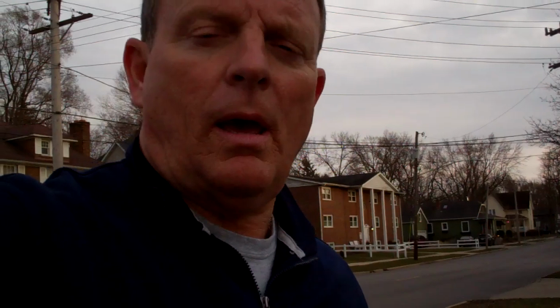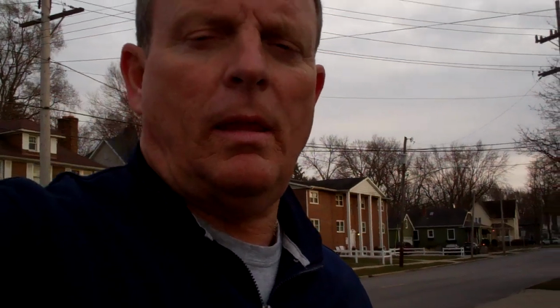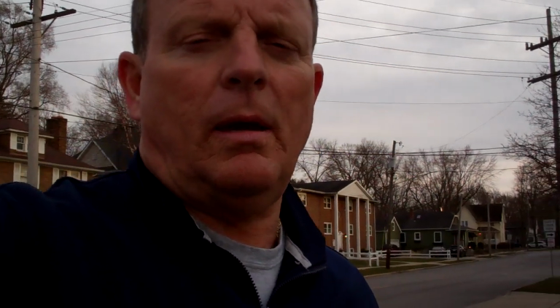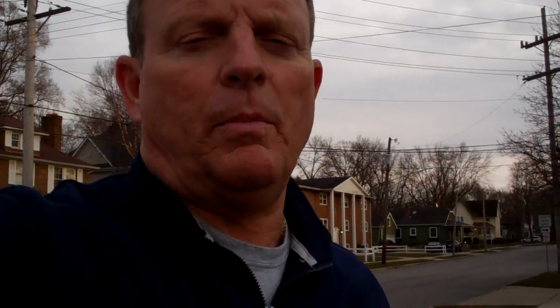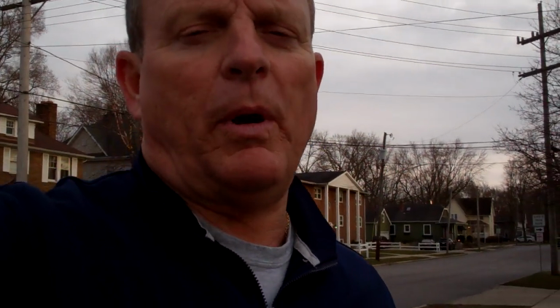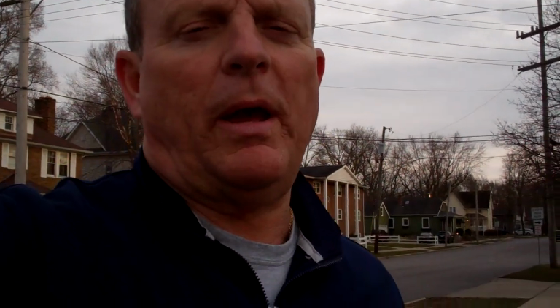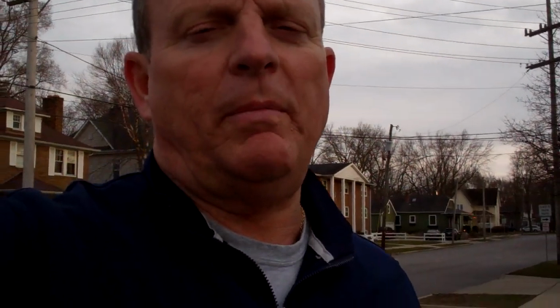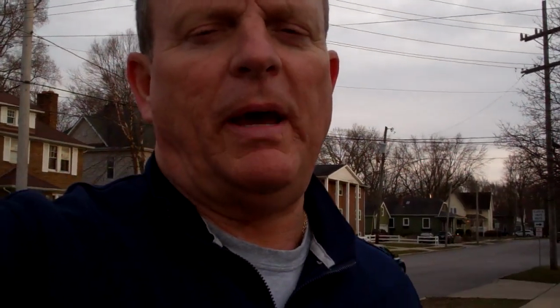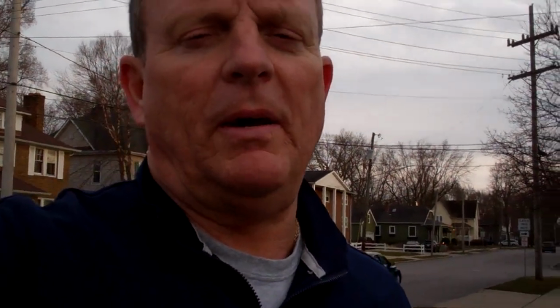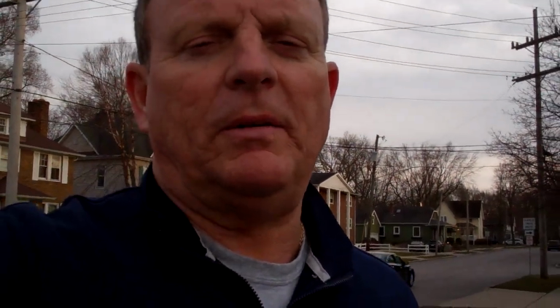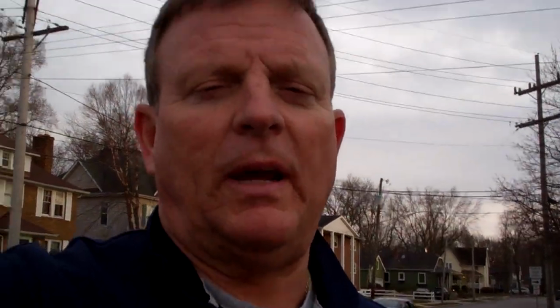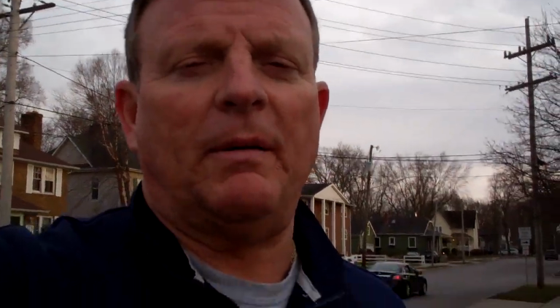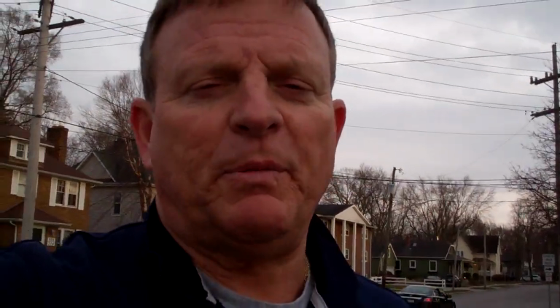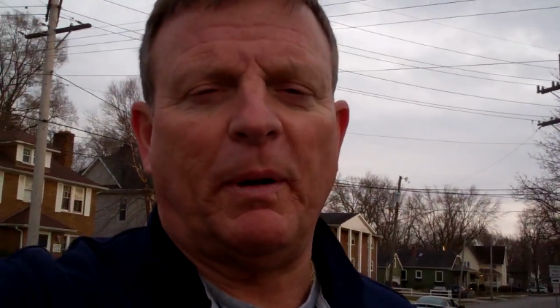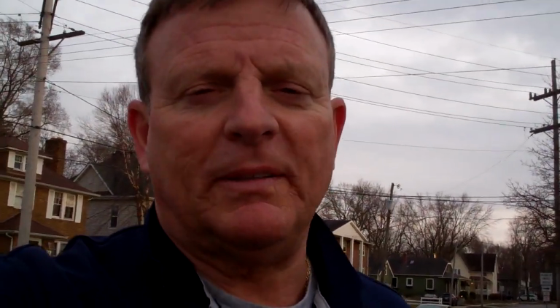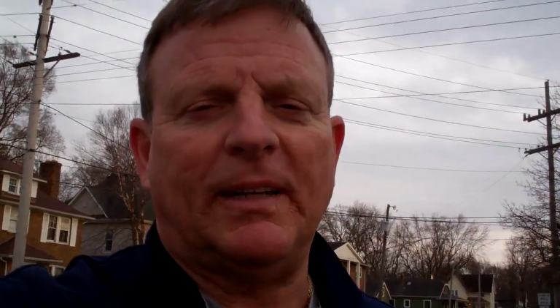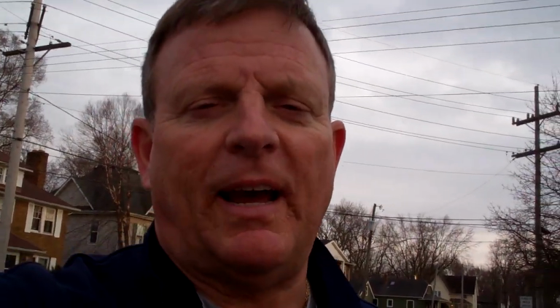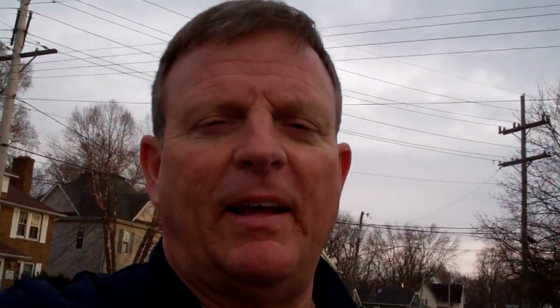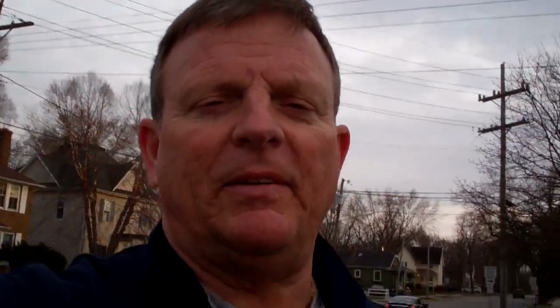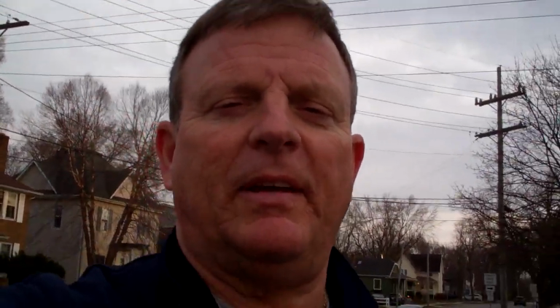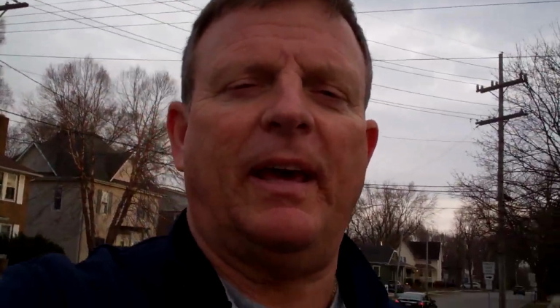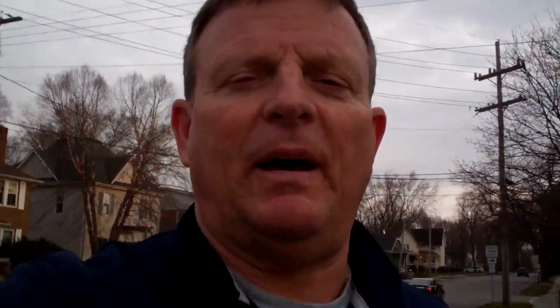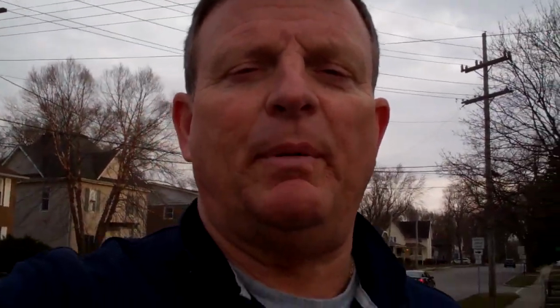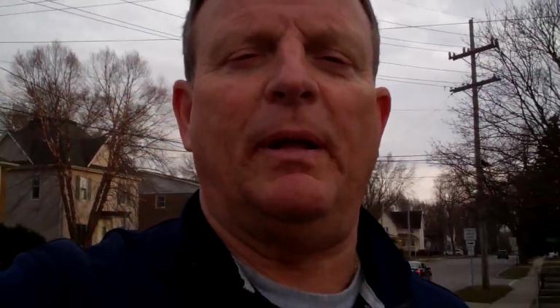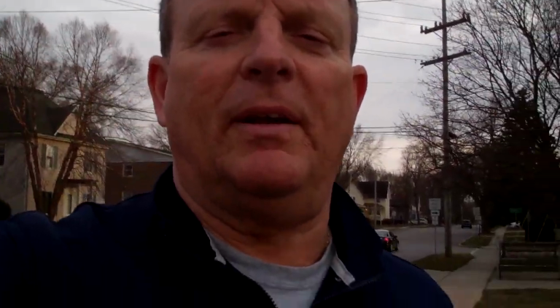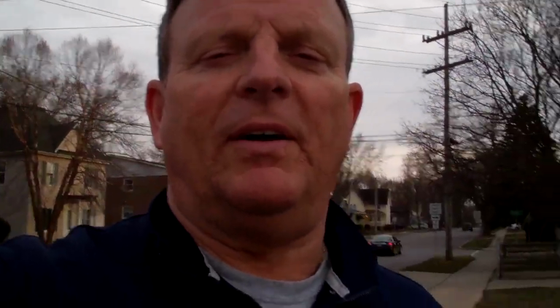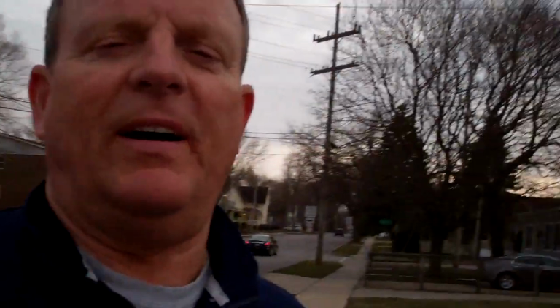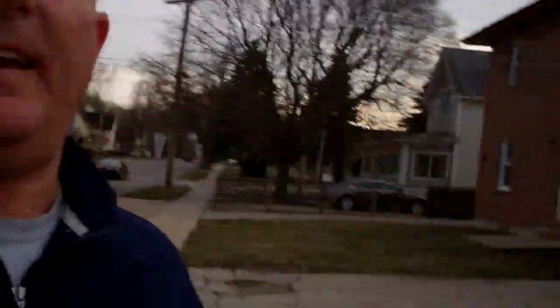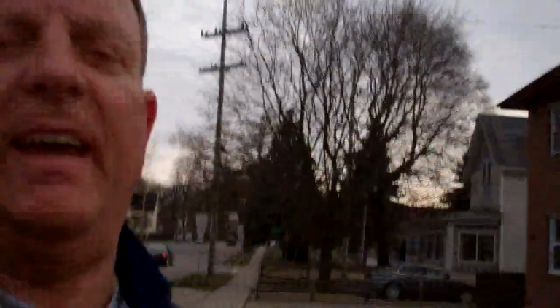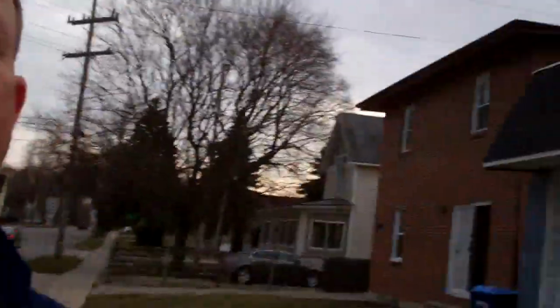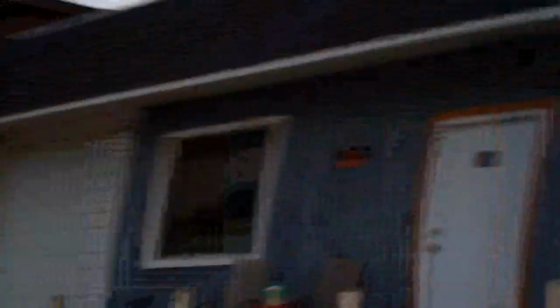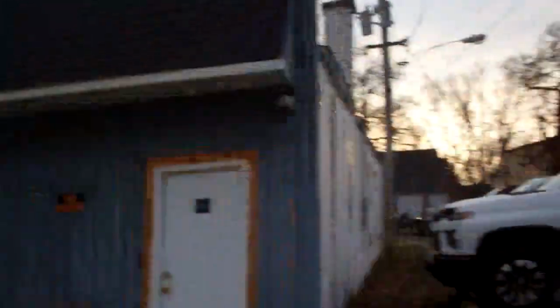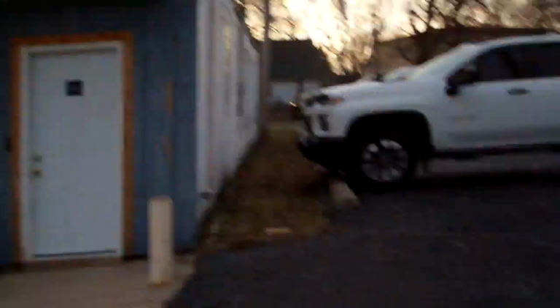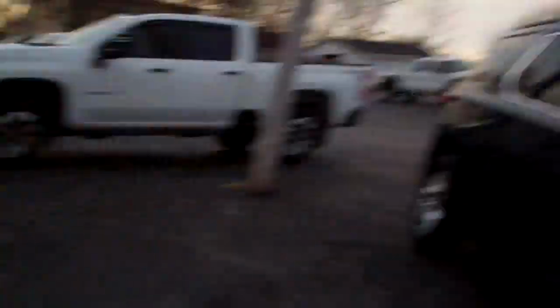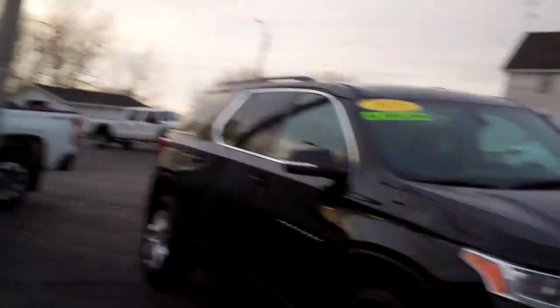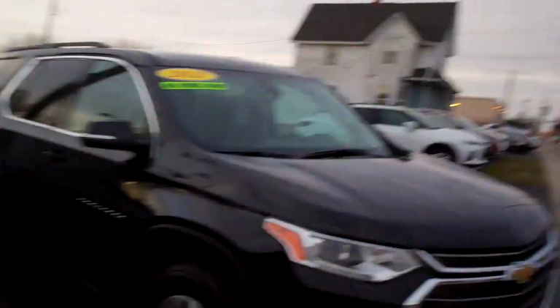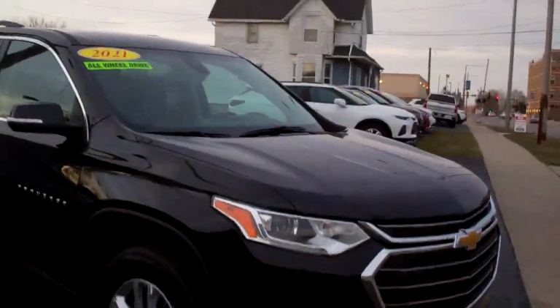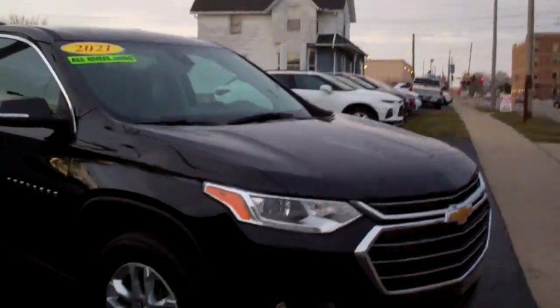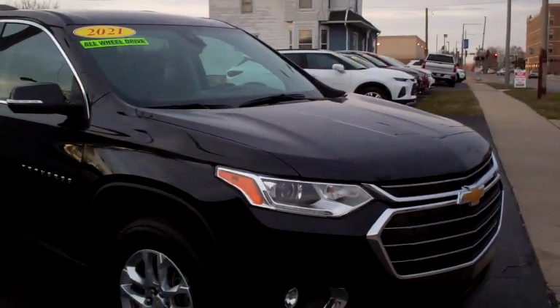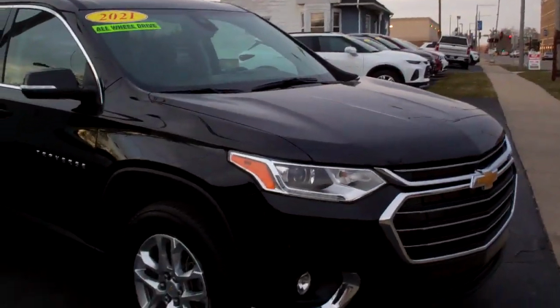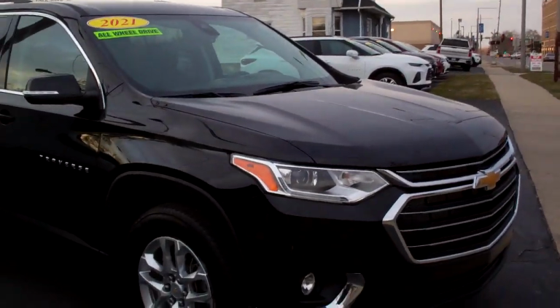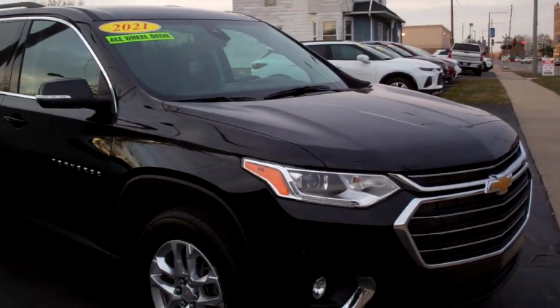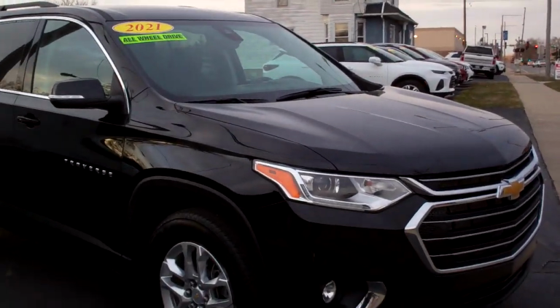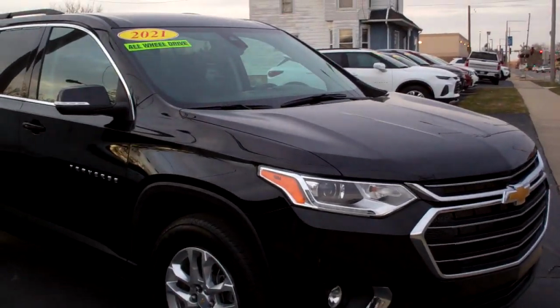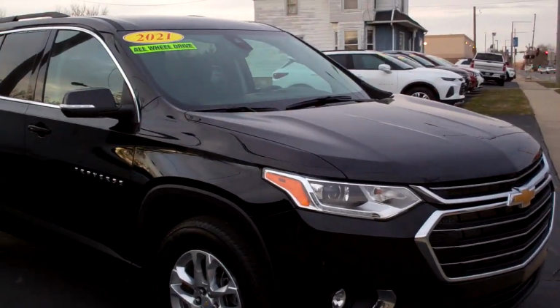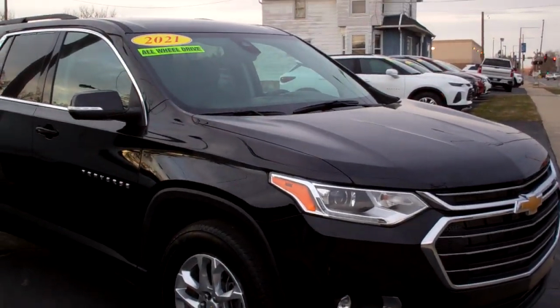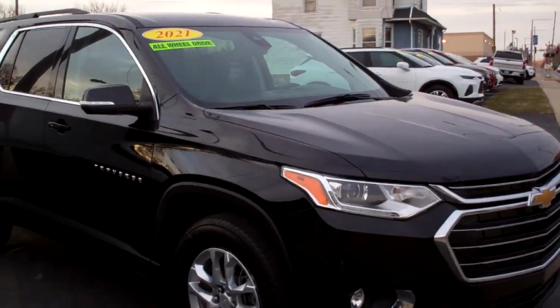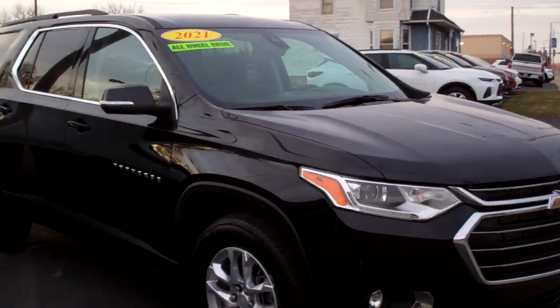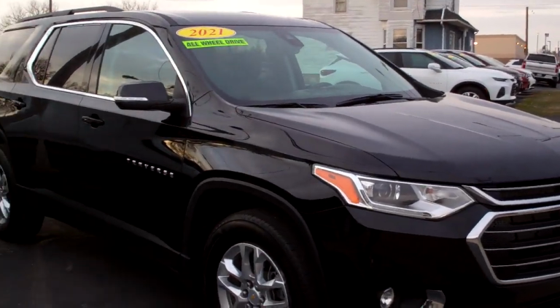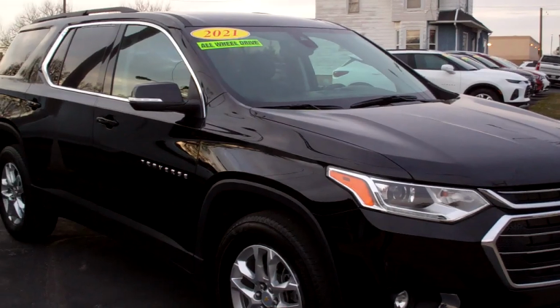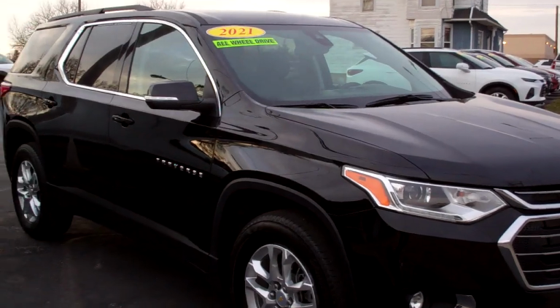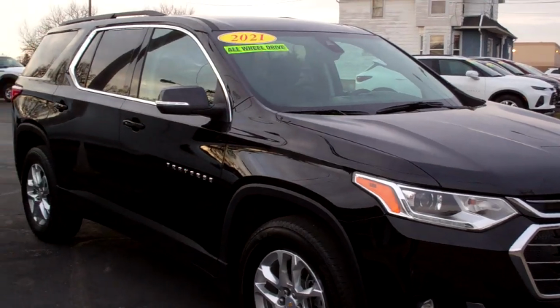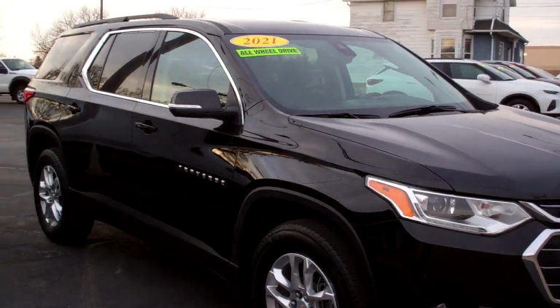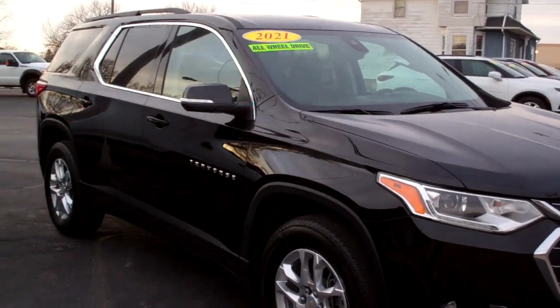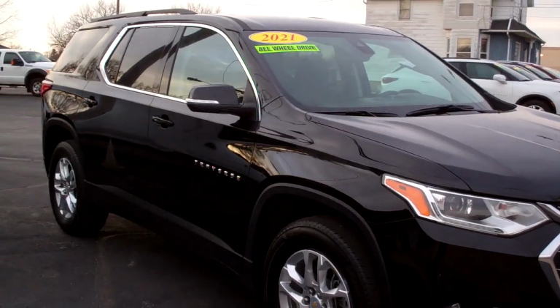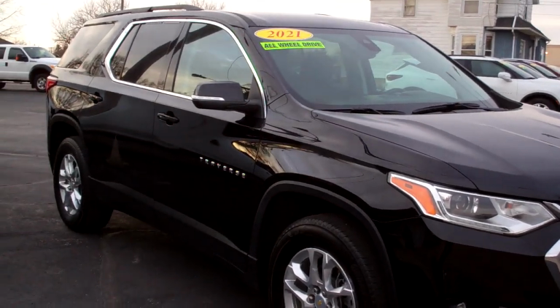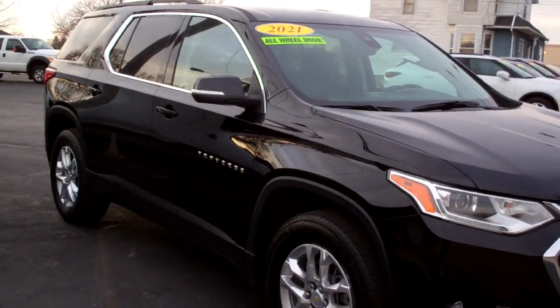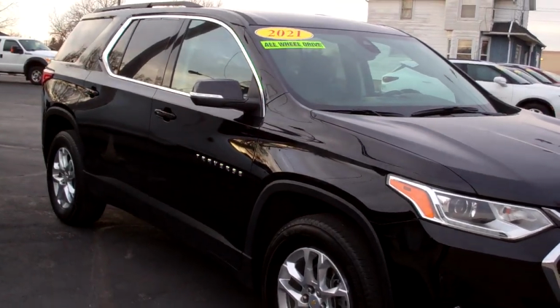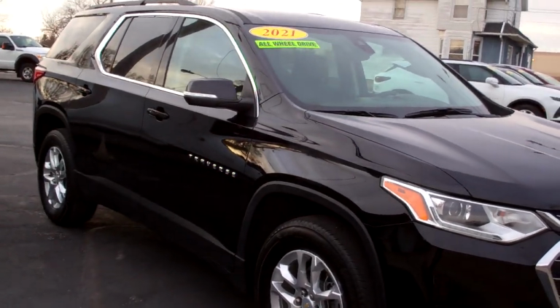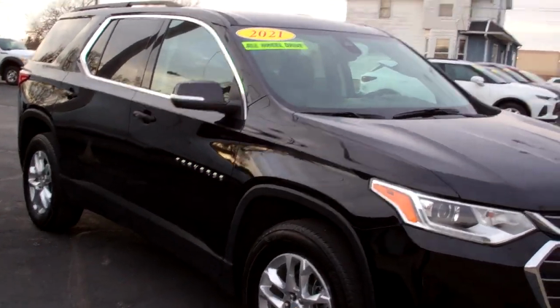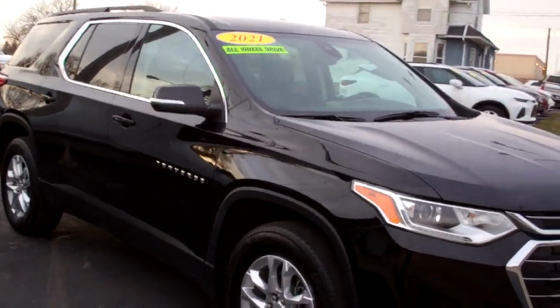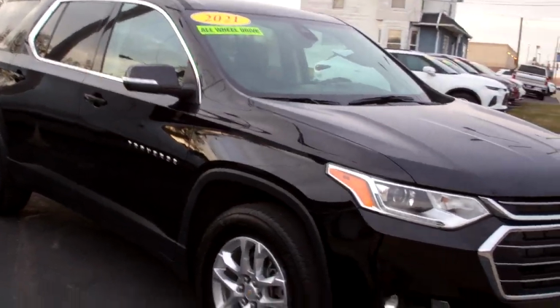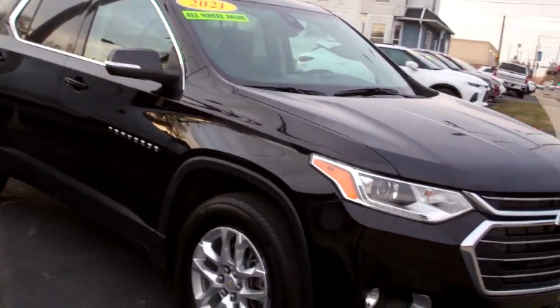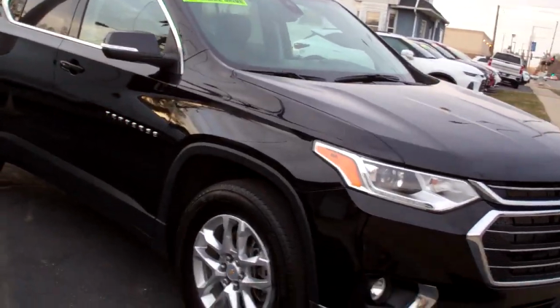Hi there, Brad Mayo, Tom Sparks Auto, DeKalb, Illinois. Hey, check this out — 2021 Chevy Traverse.